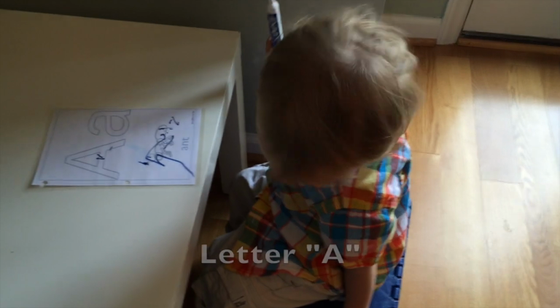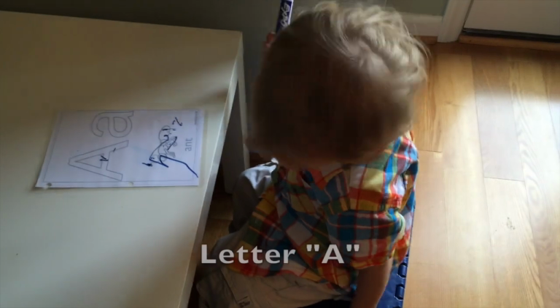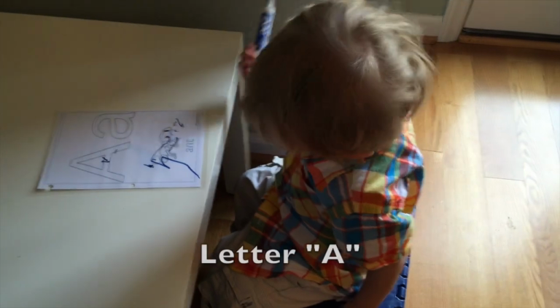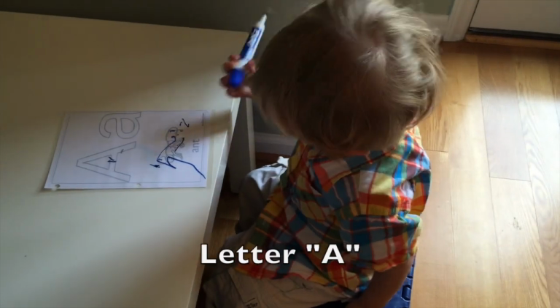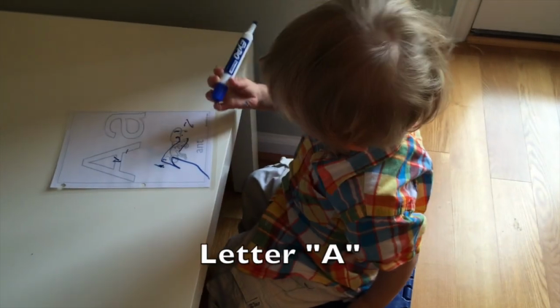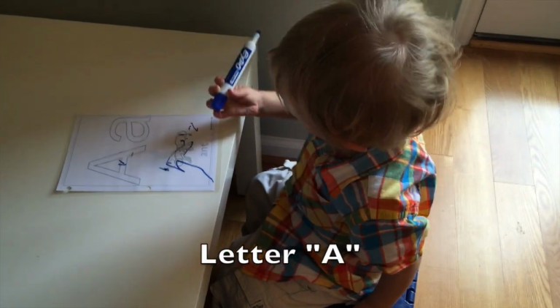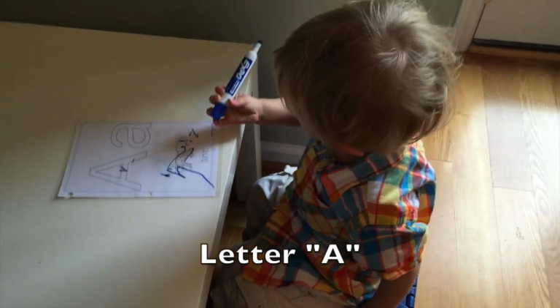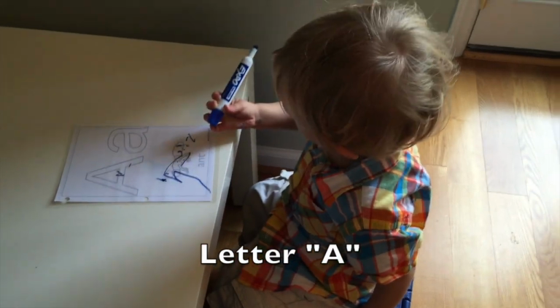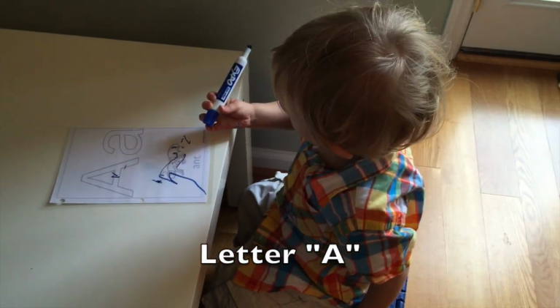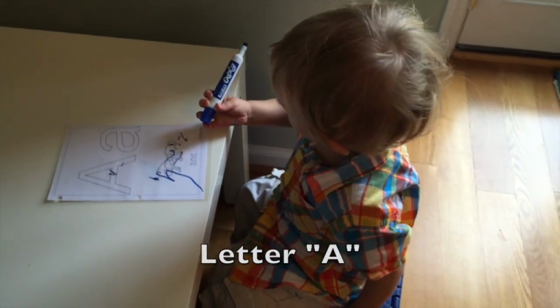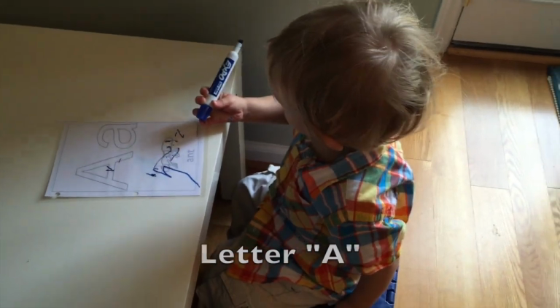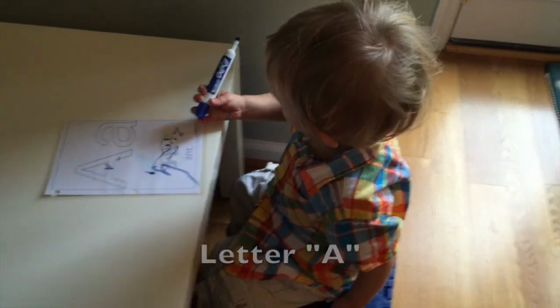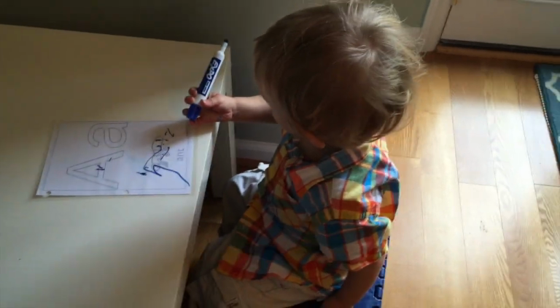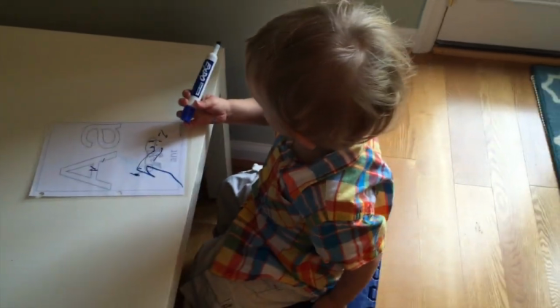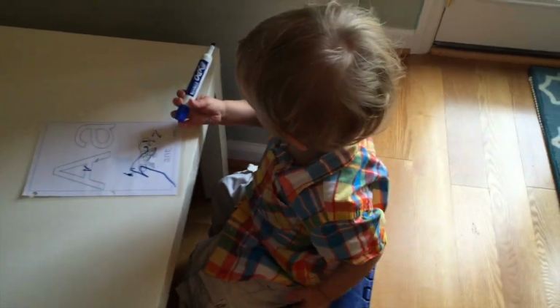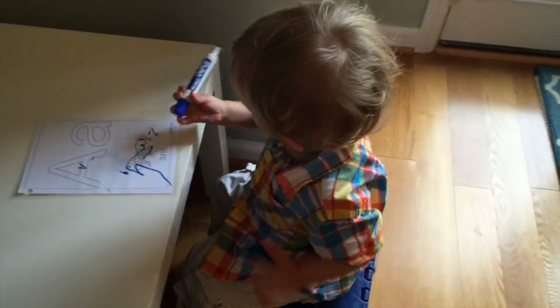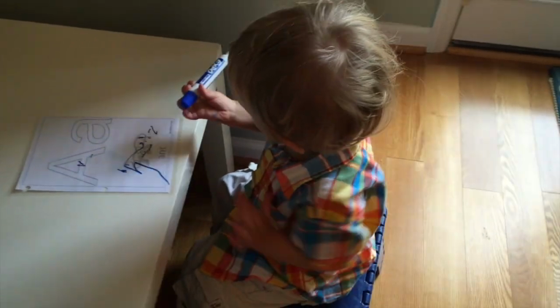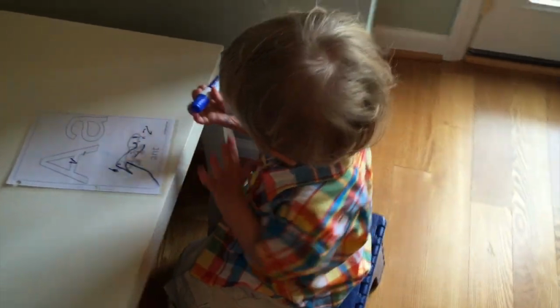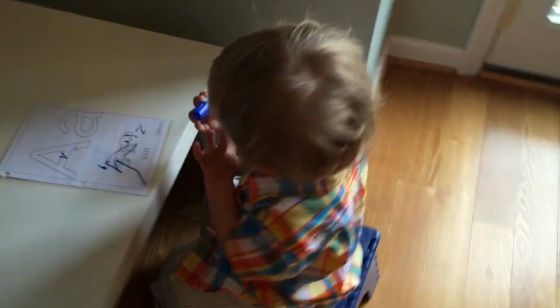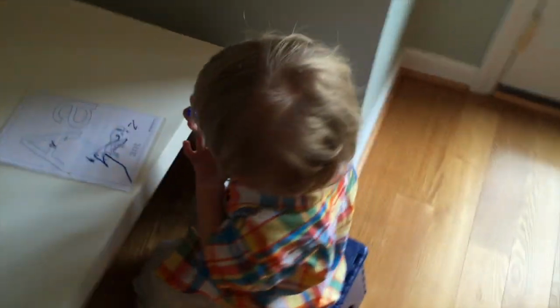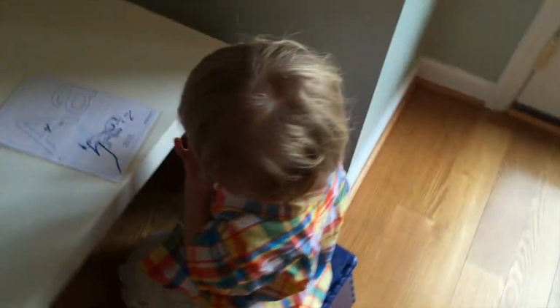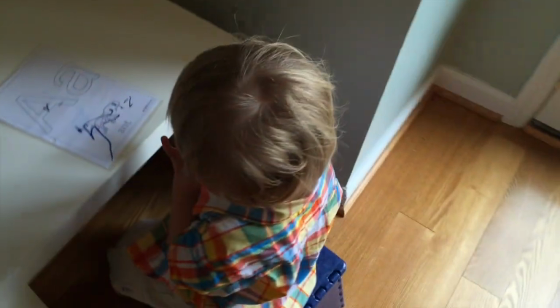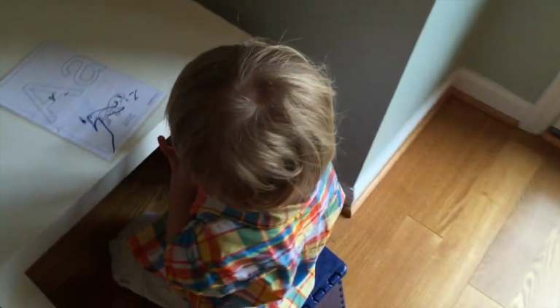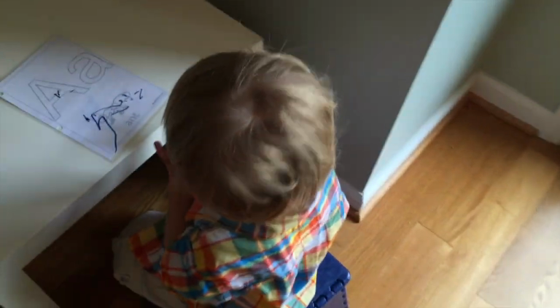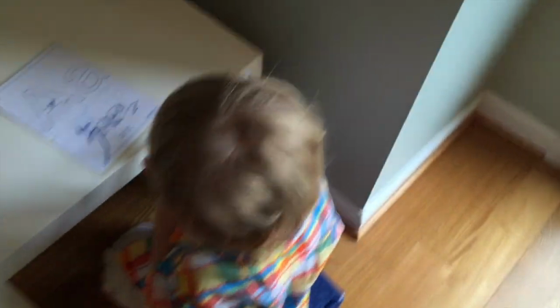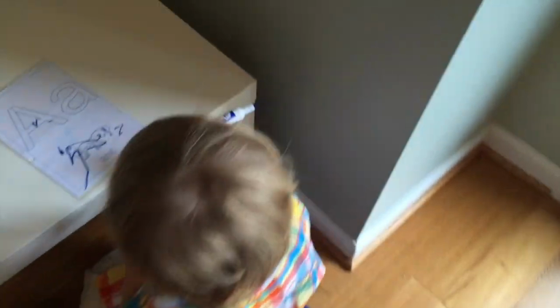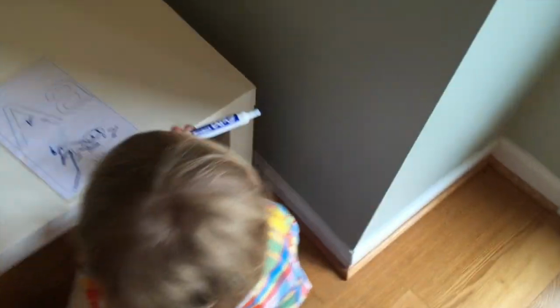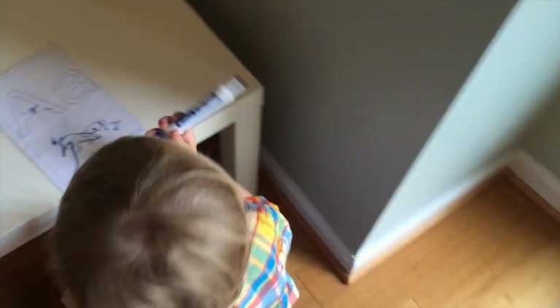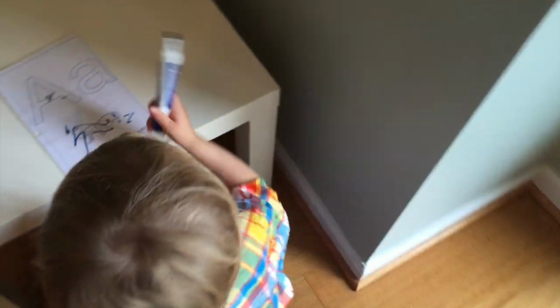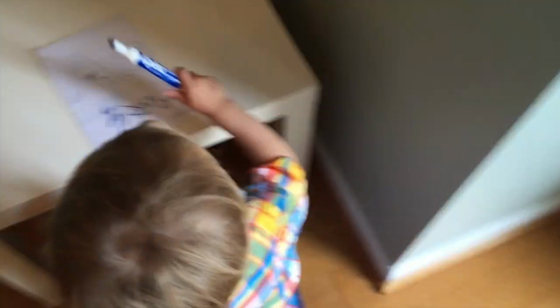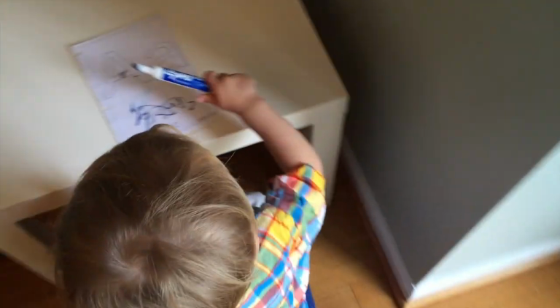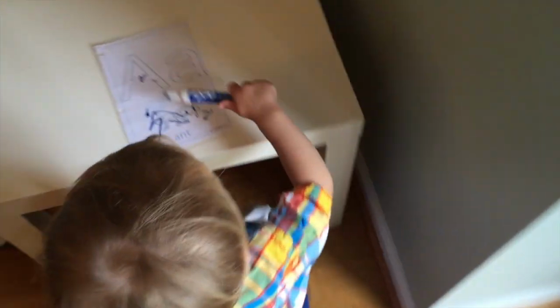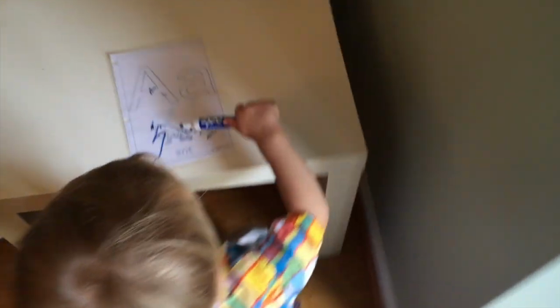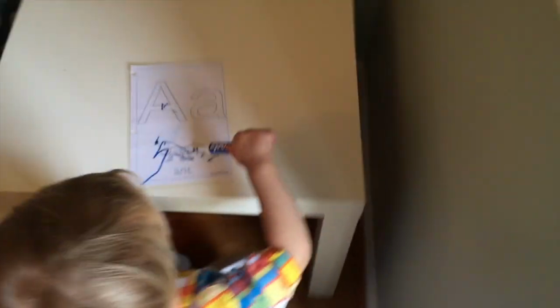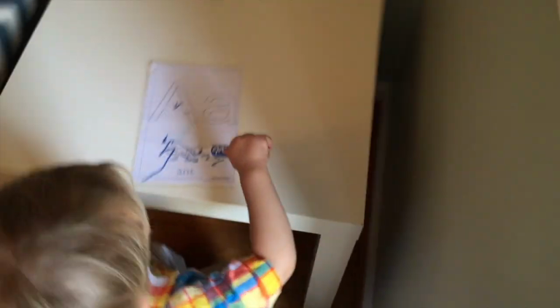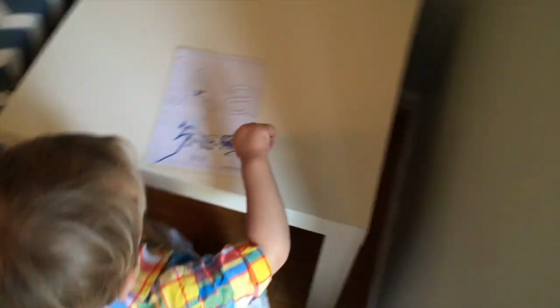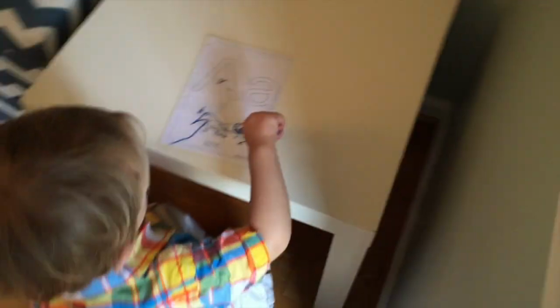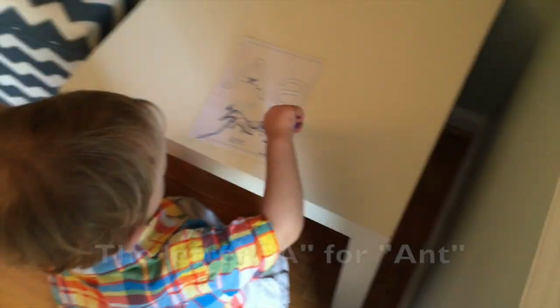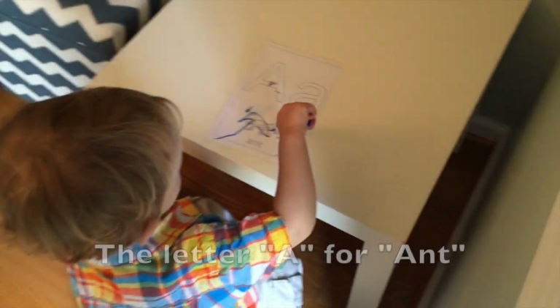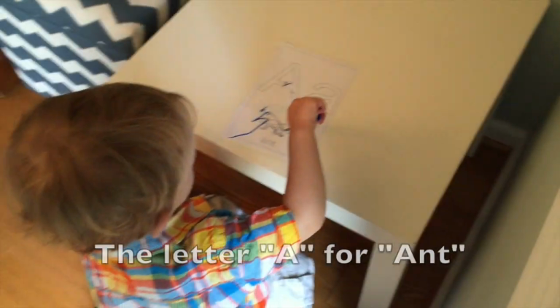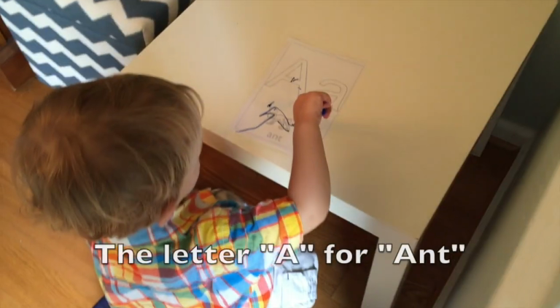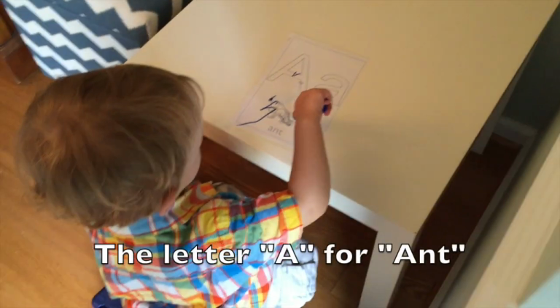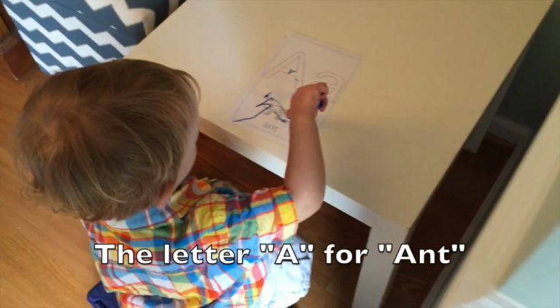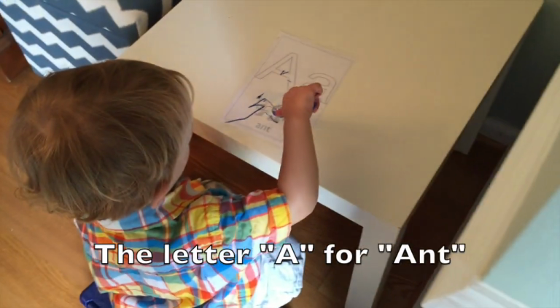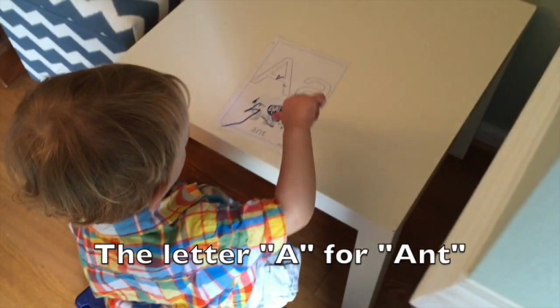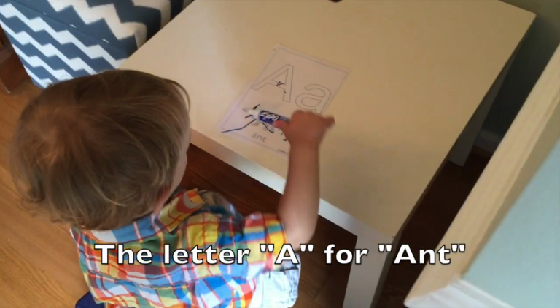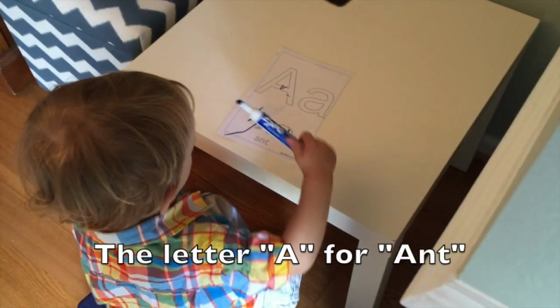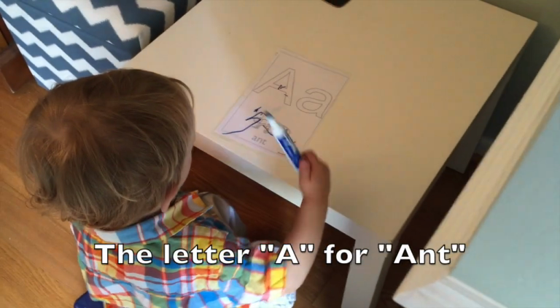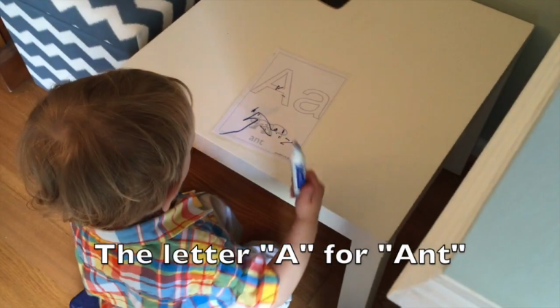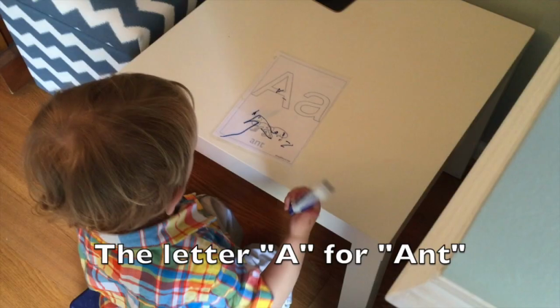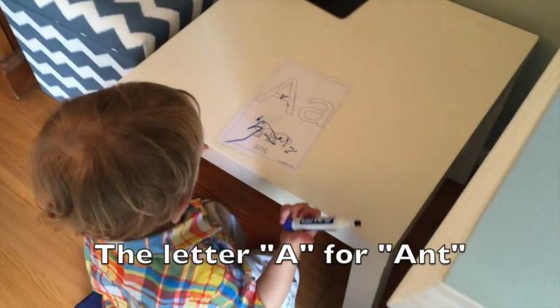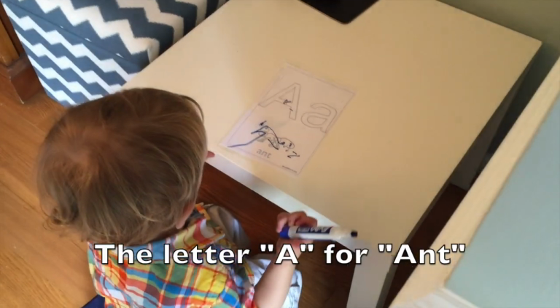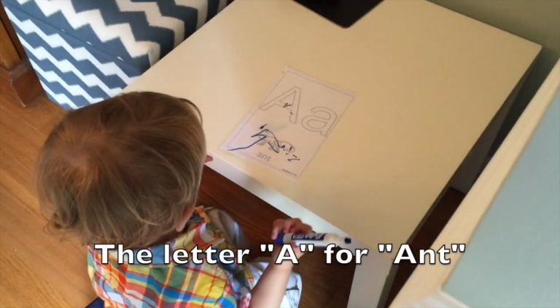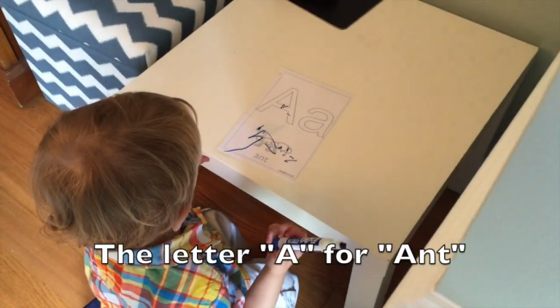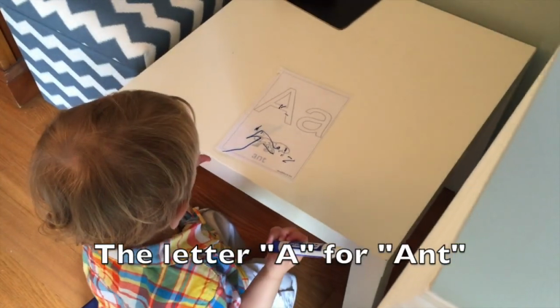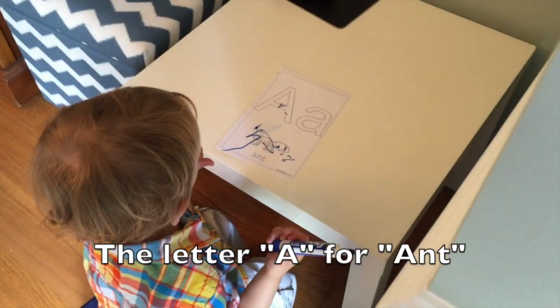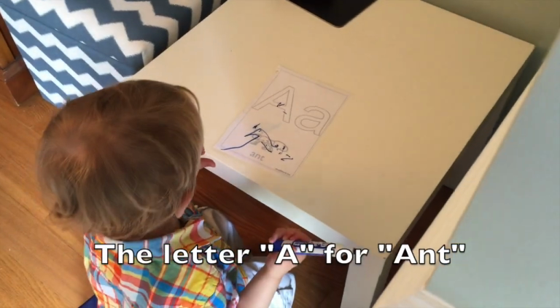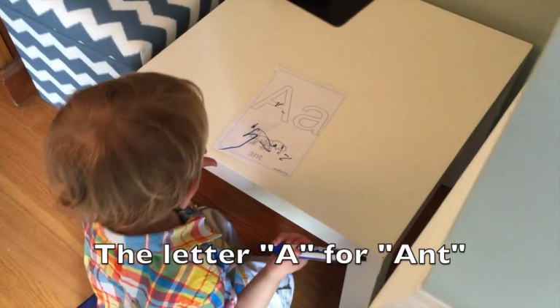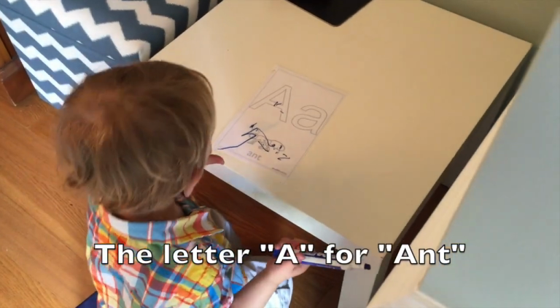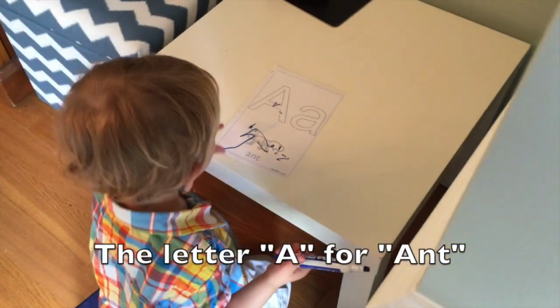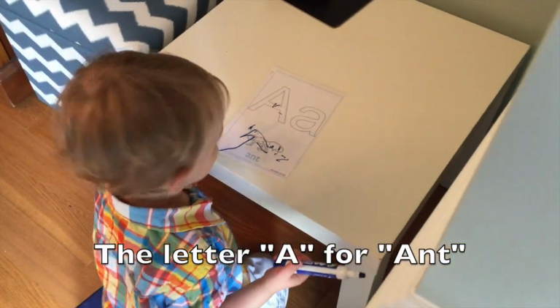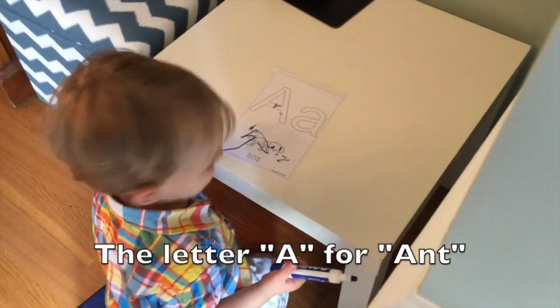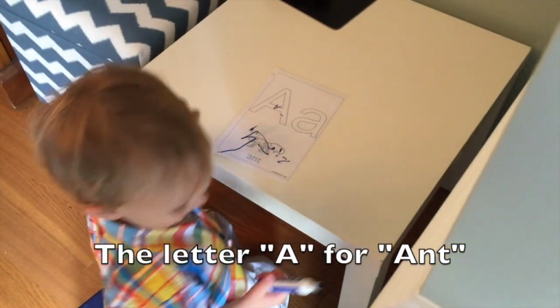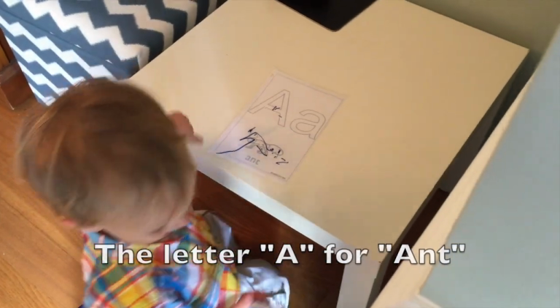Letter A. That's the letter A. Letter A for E.